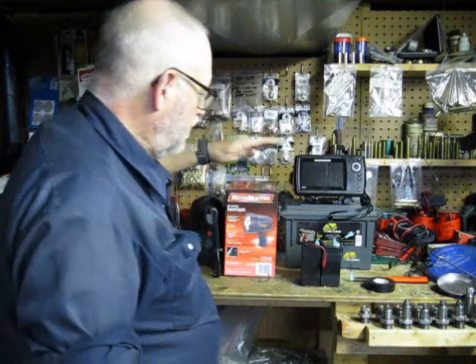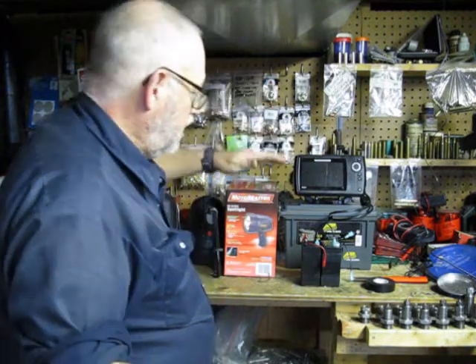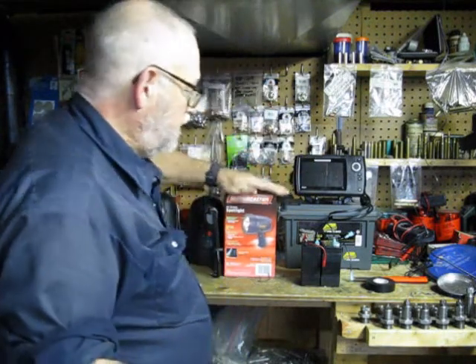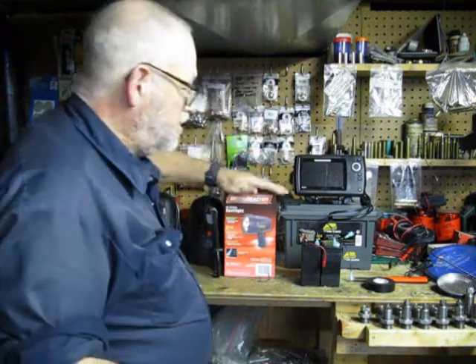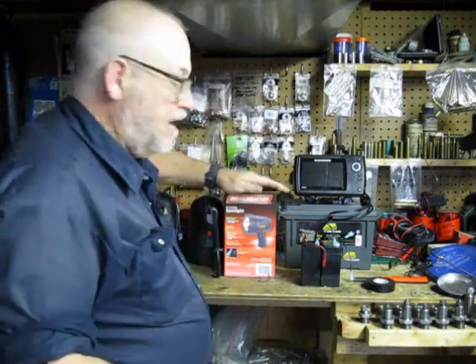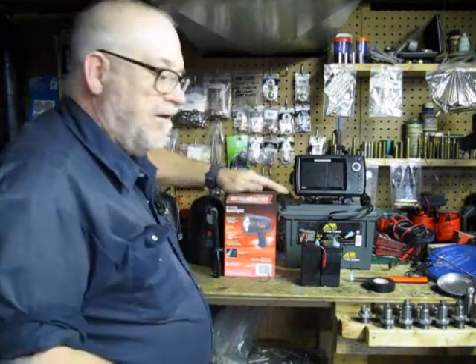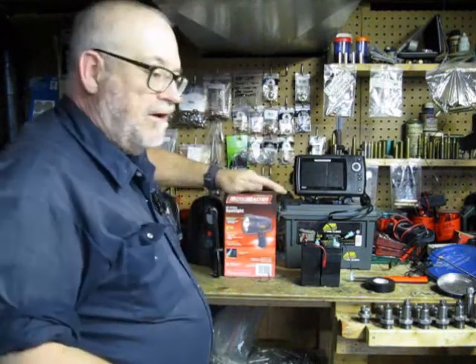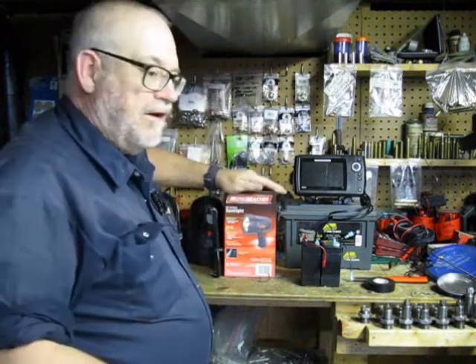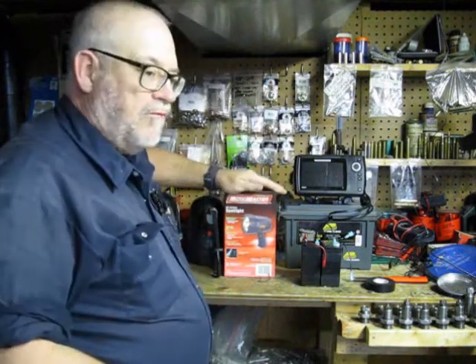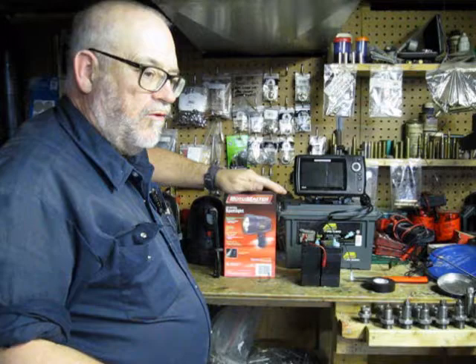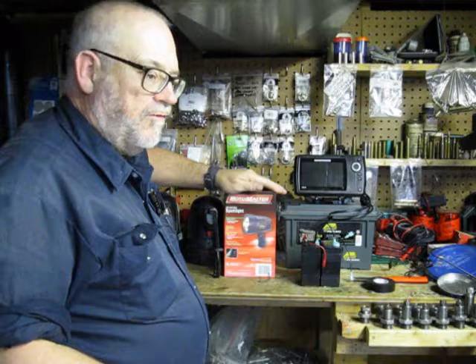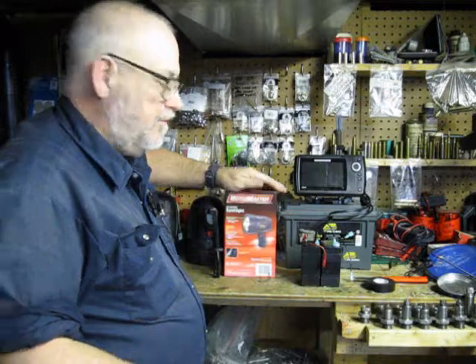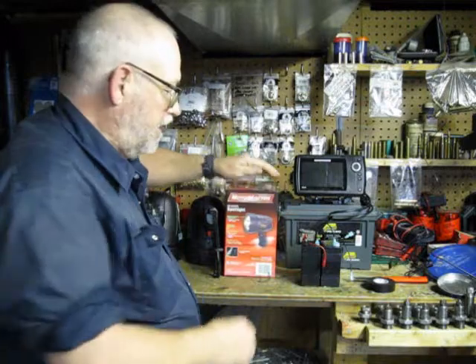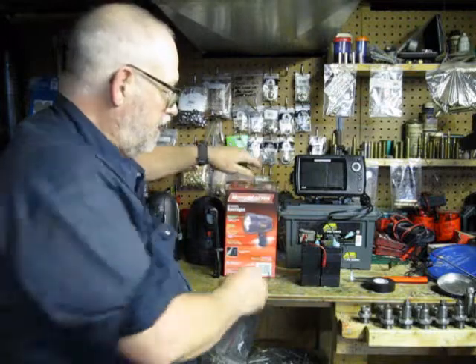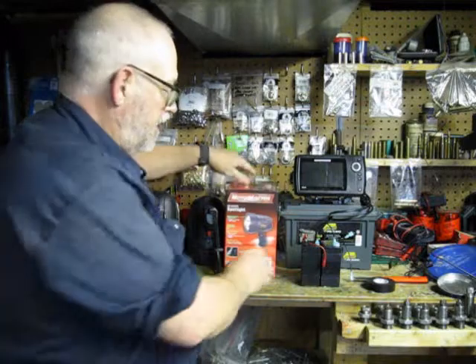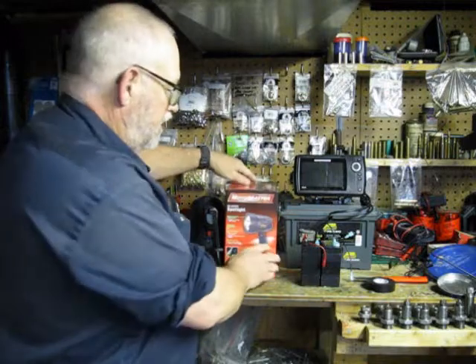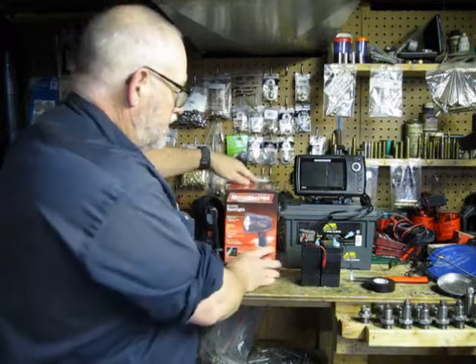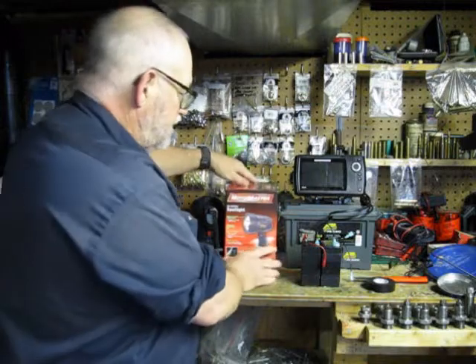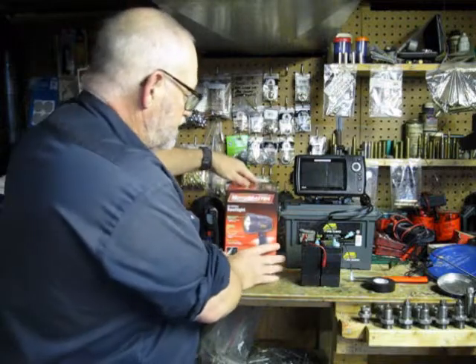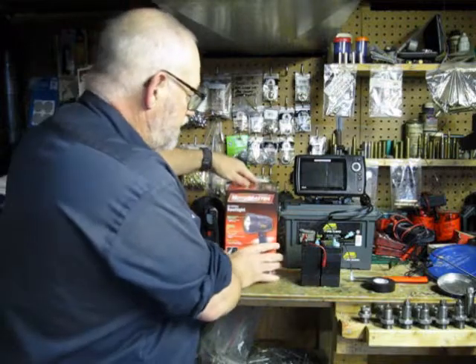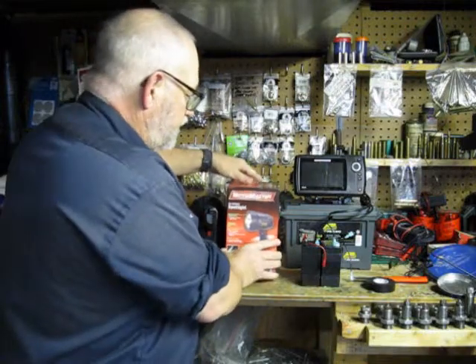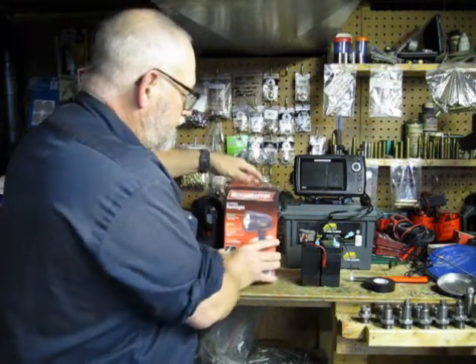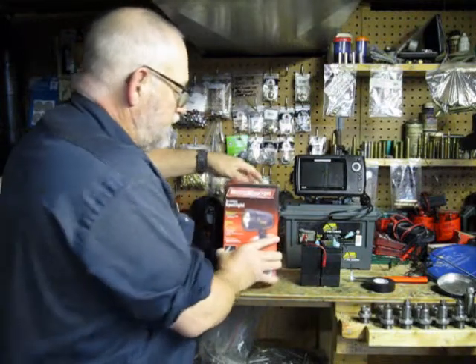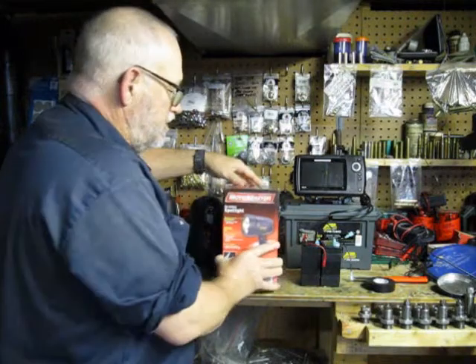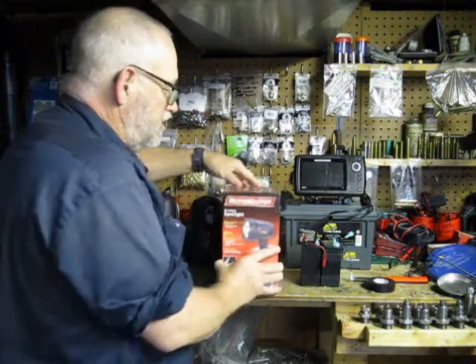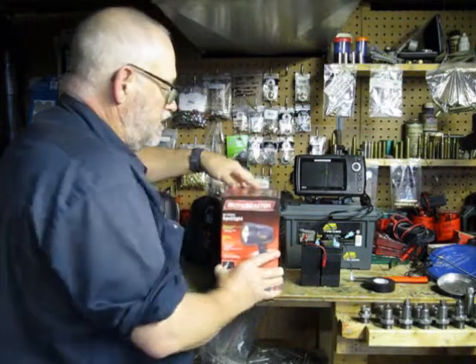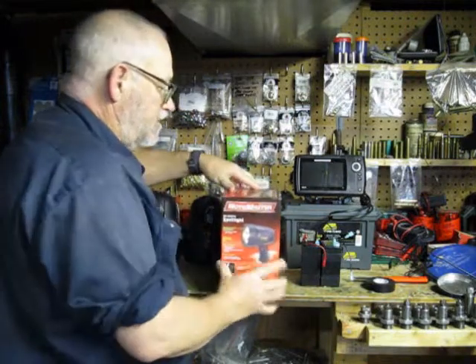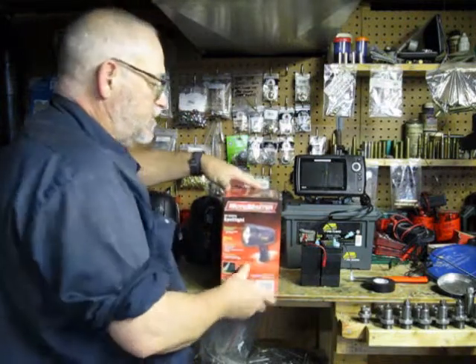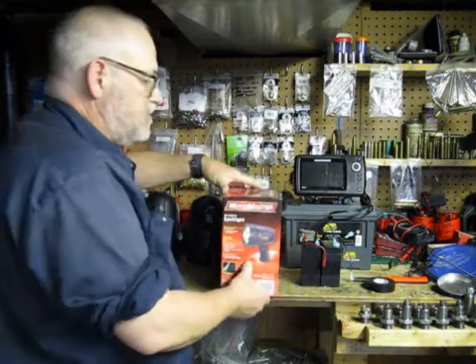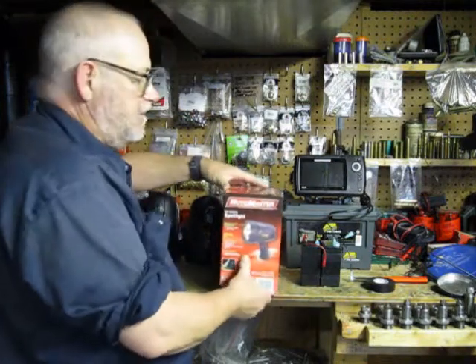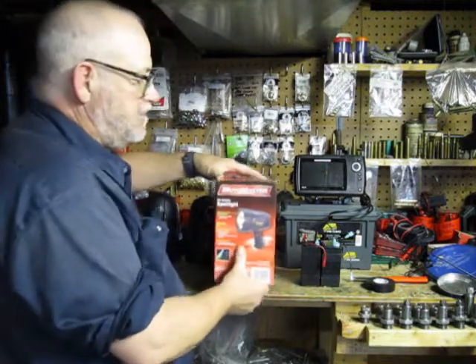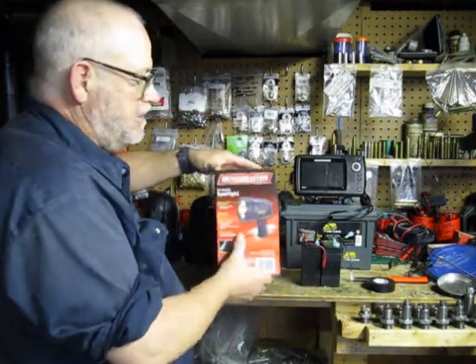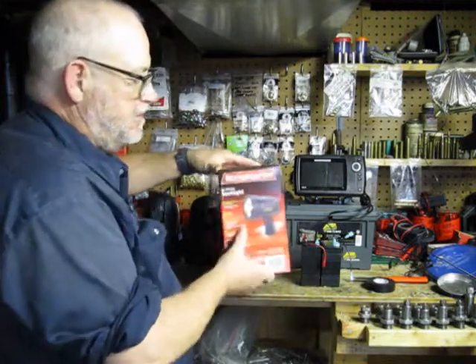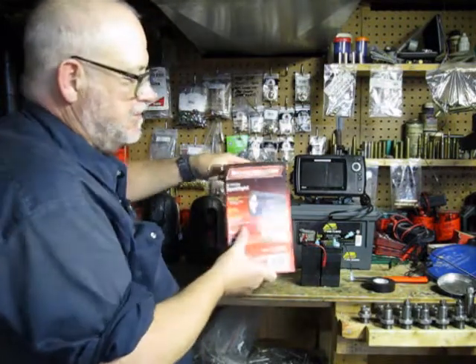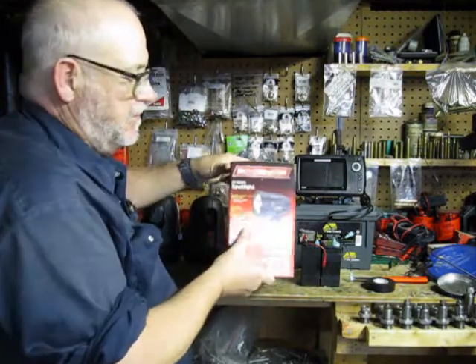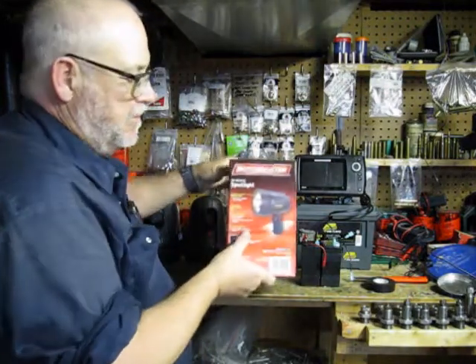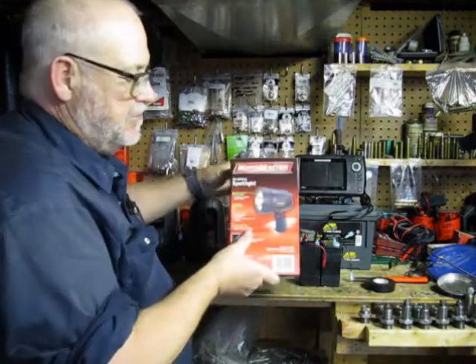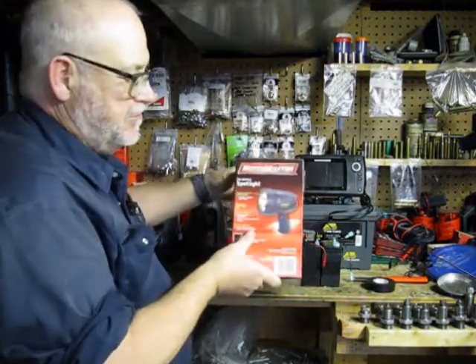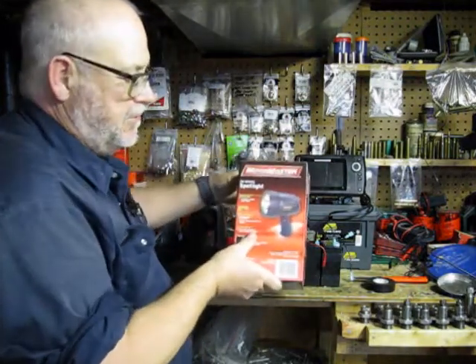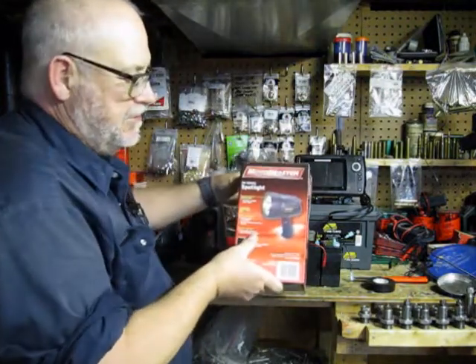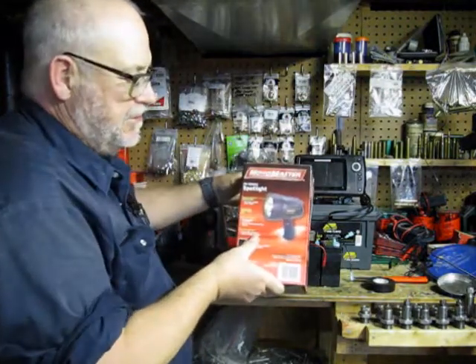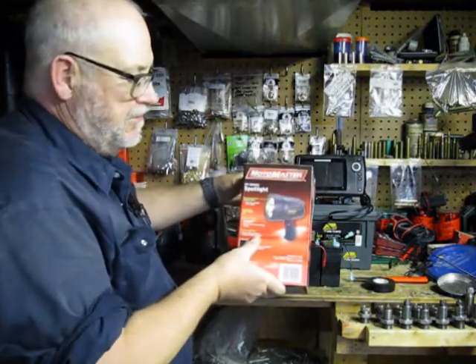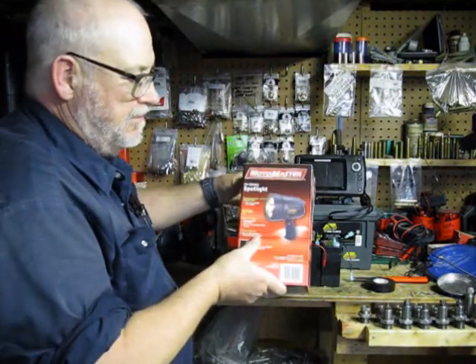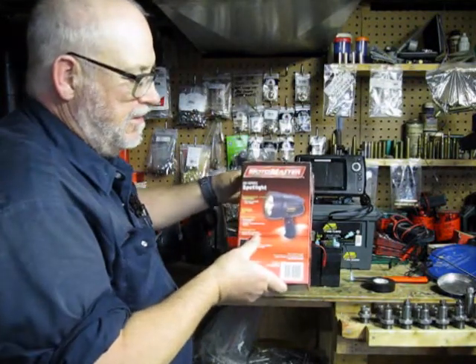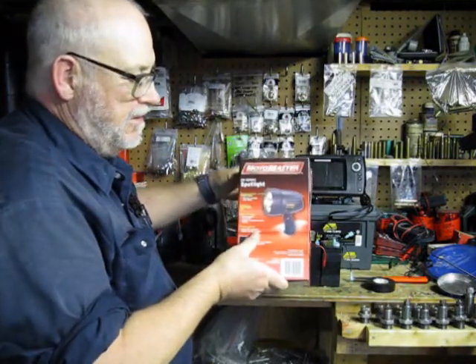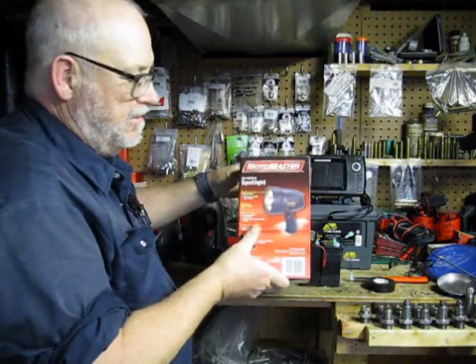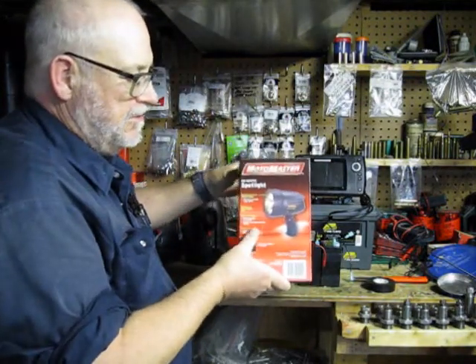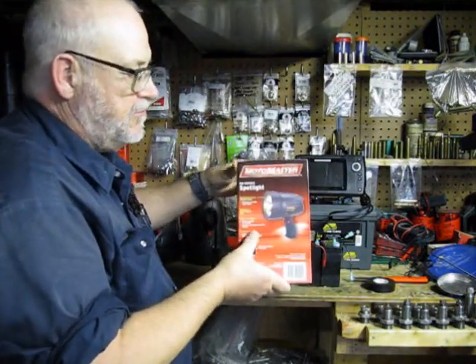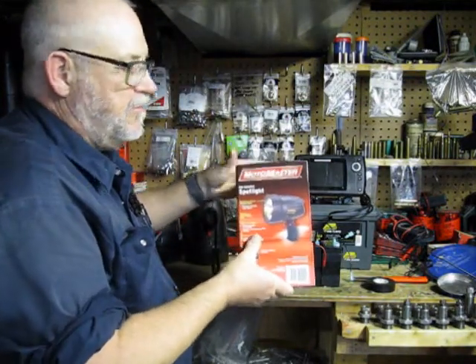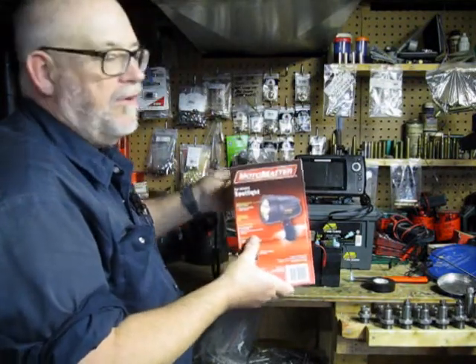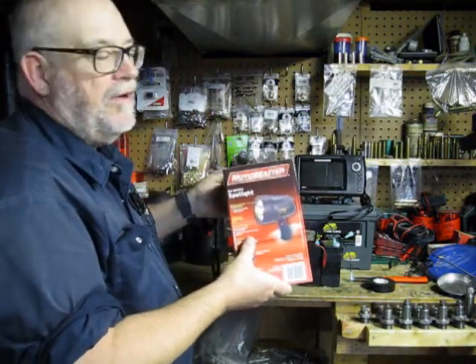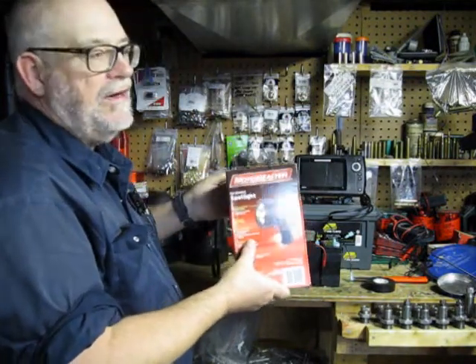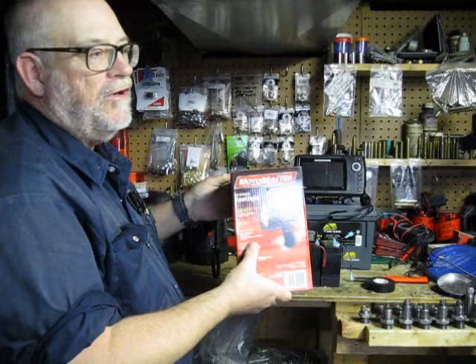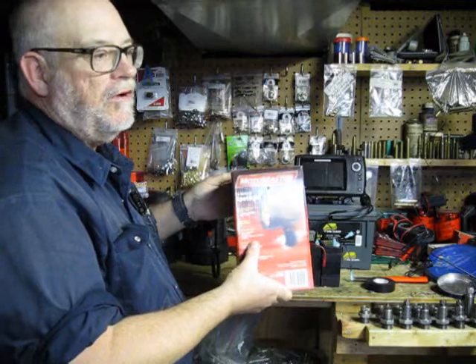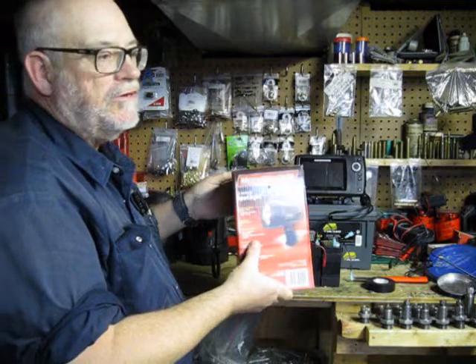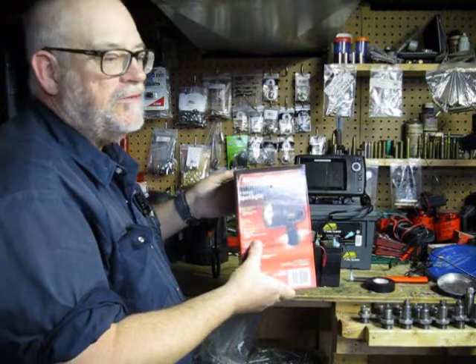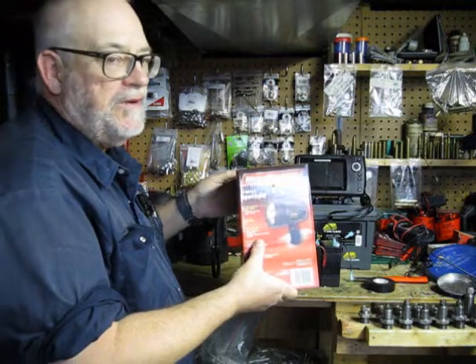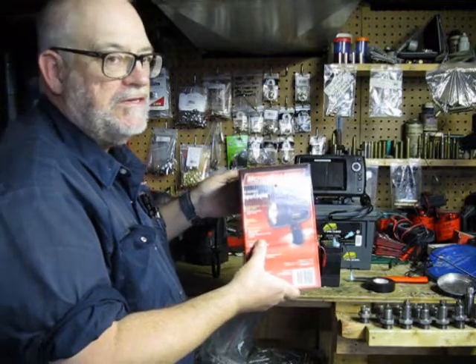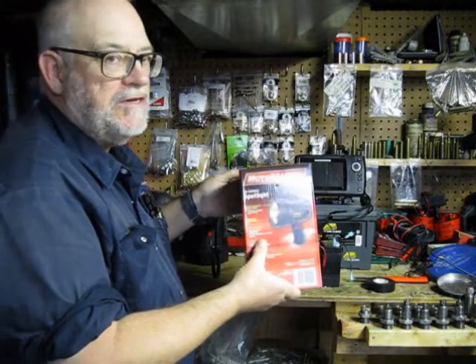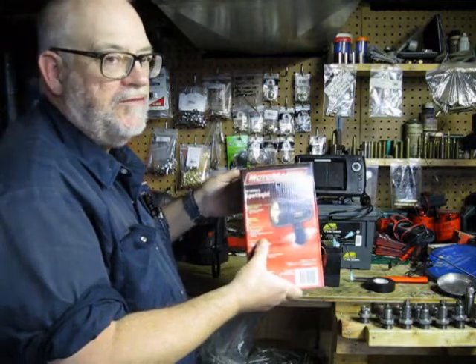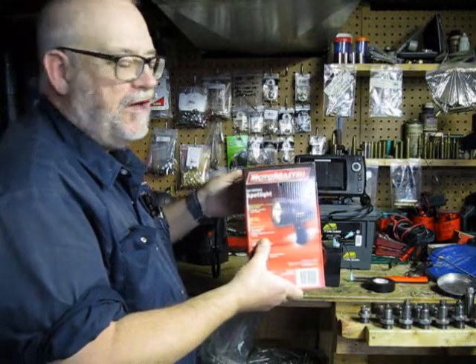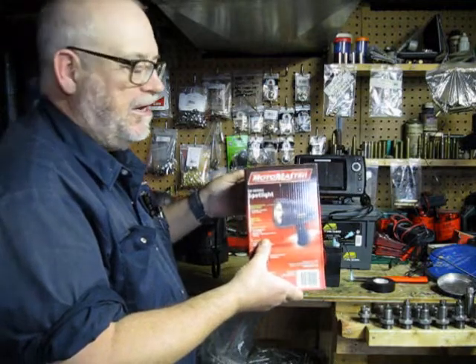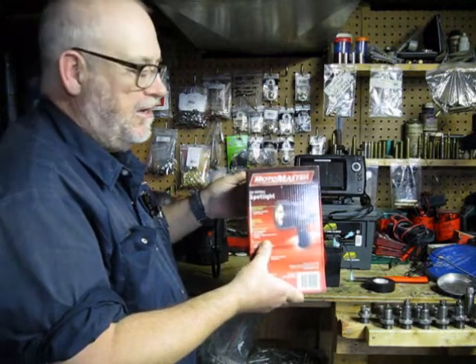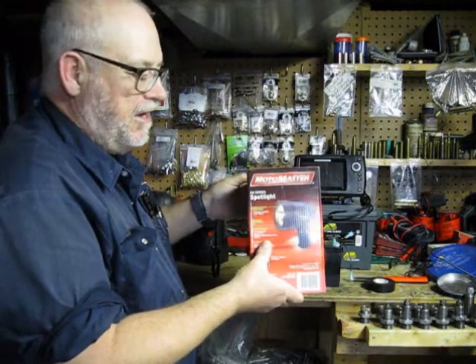Canadian Tire, any automotive outlet — they sell stuff like this all the time, and they have sales once or twice a year. These are about $7.99 a piece.